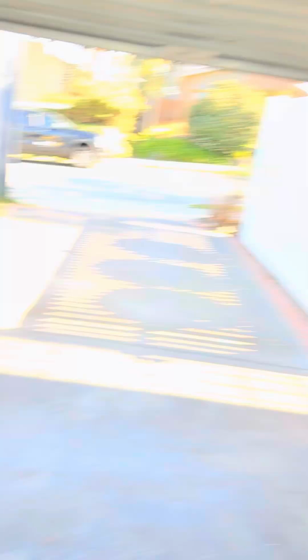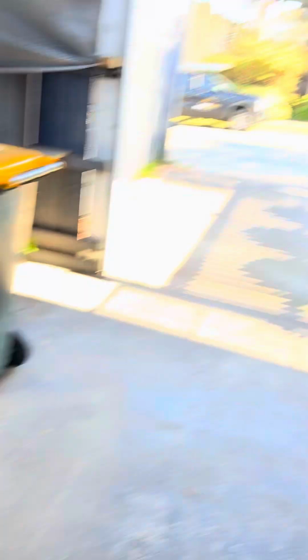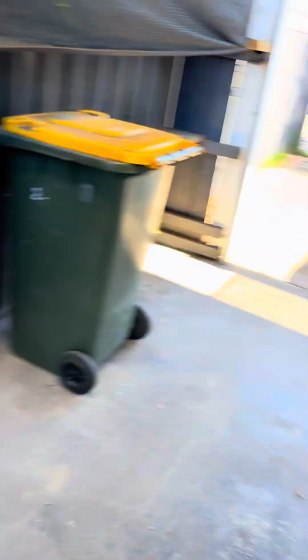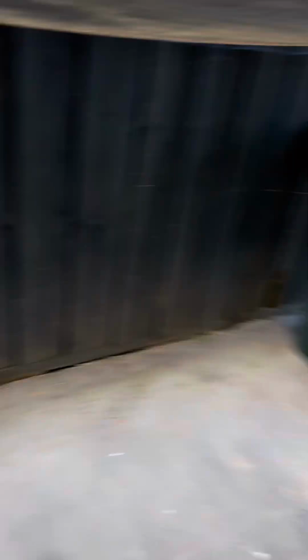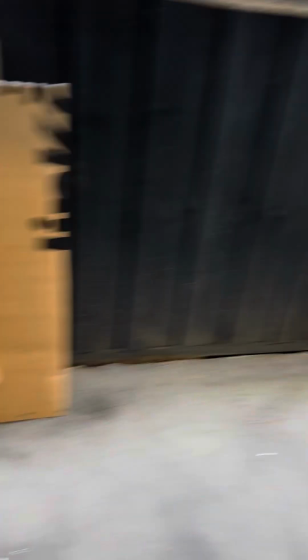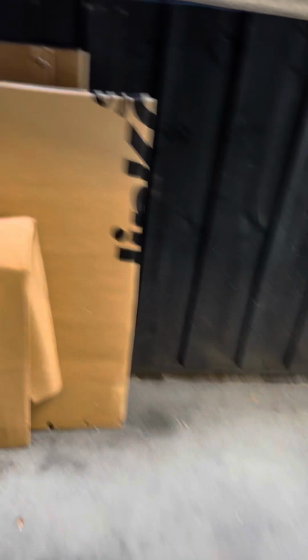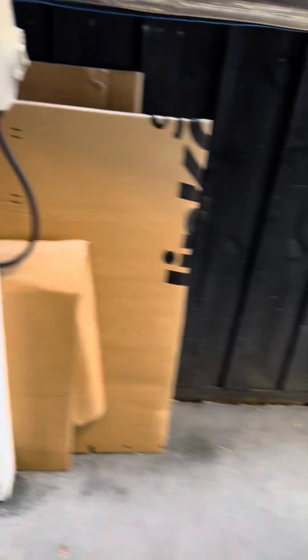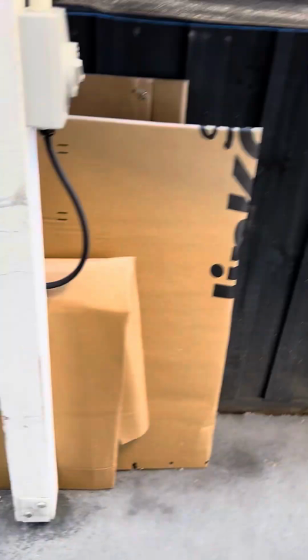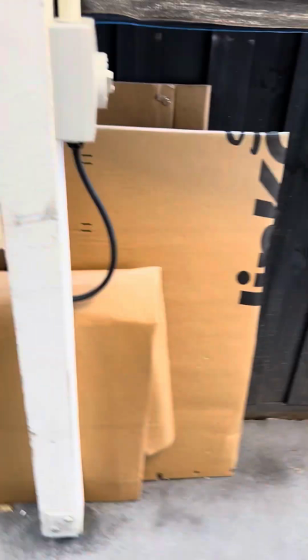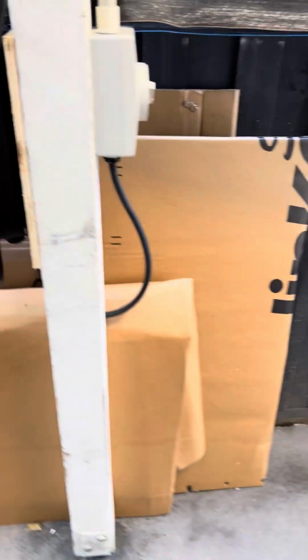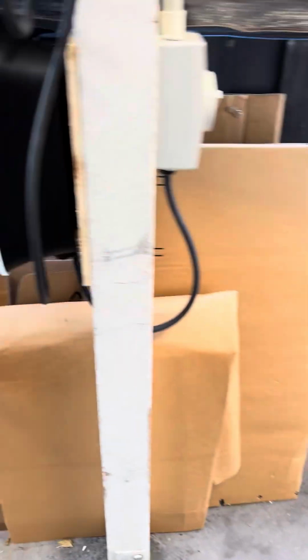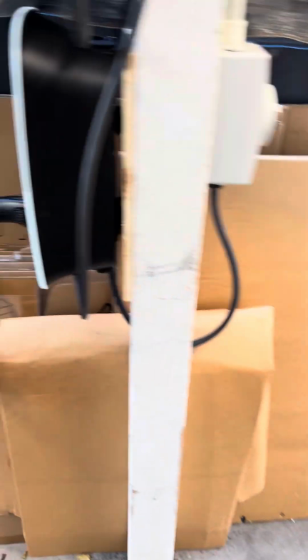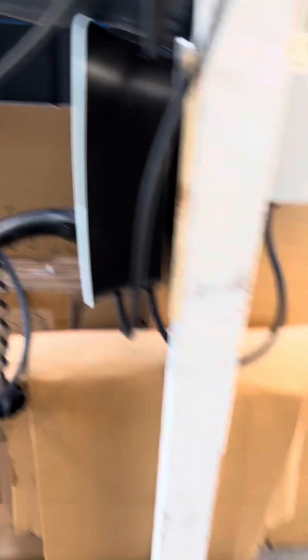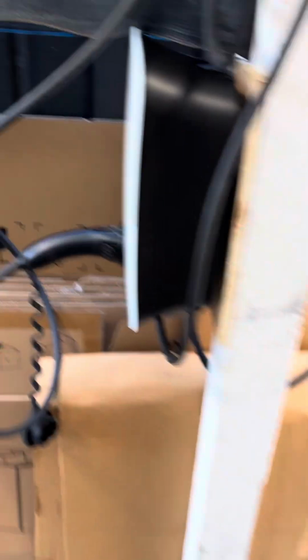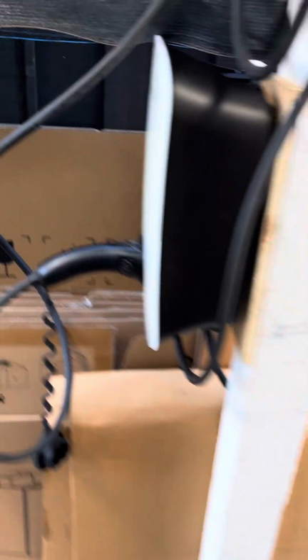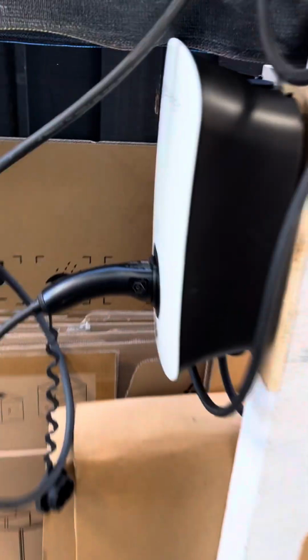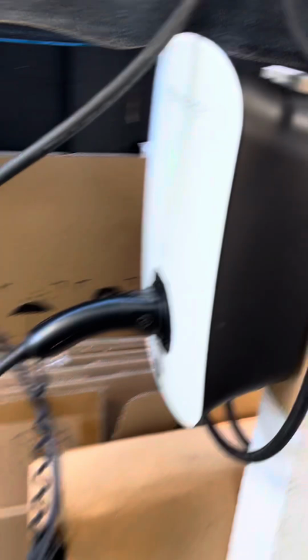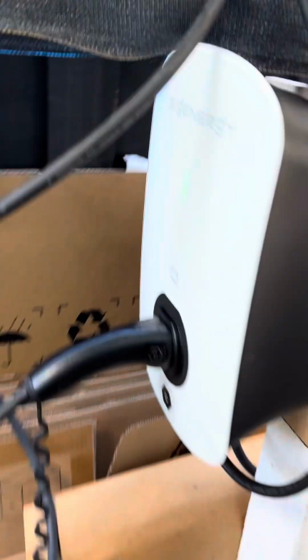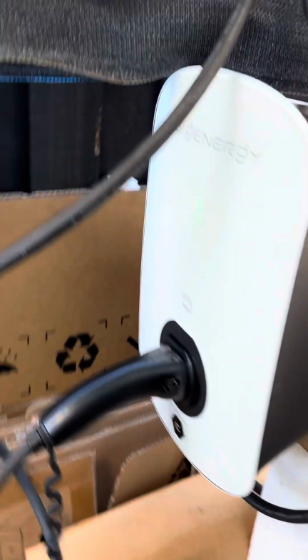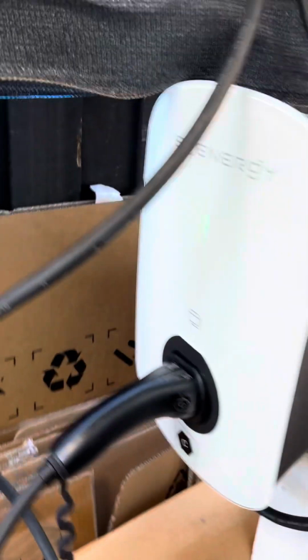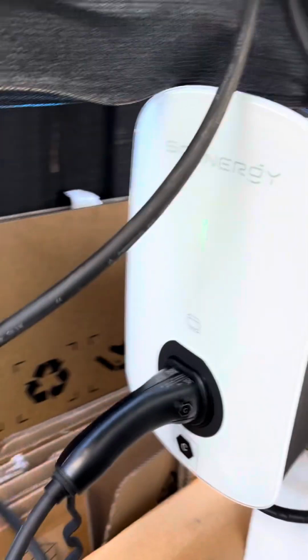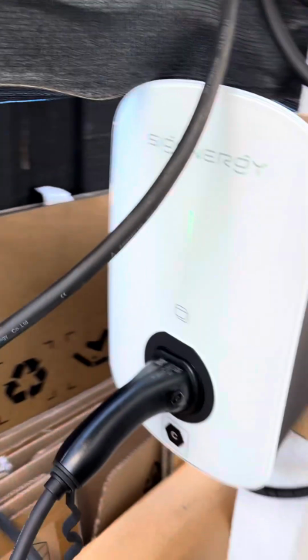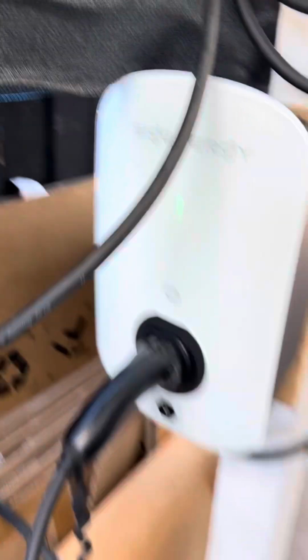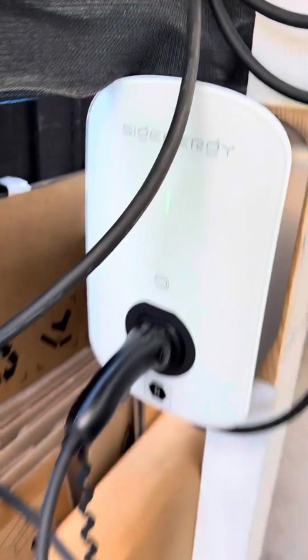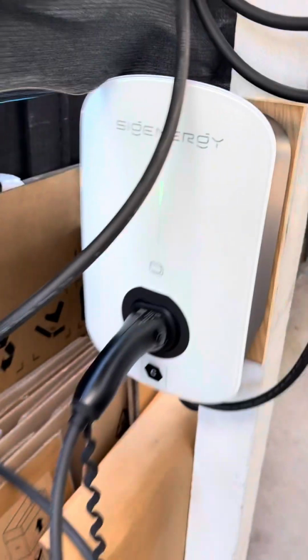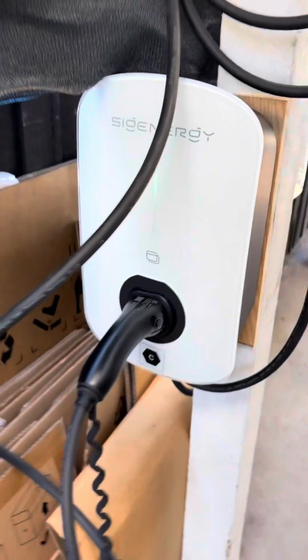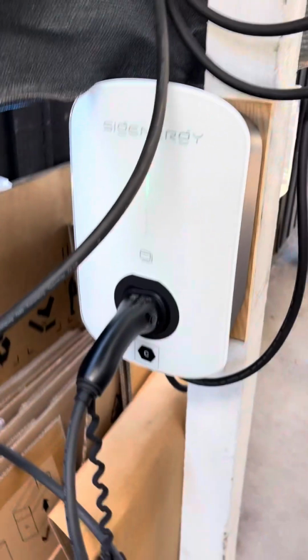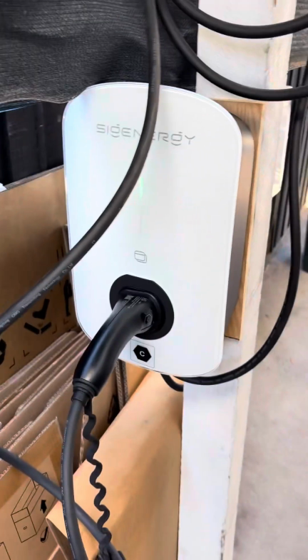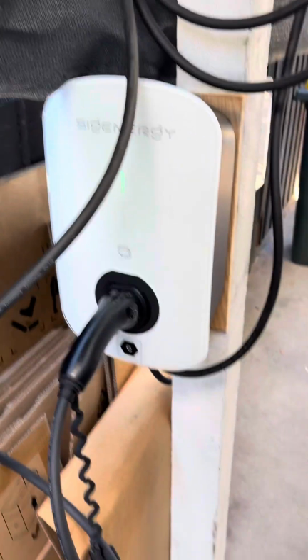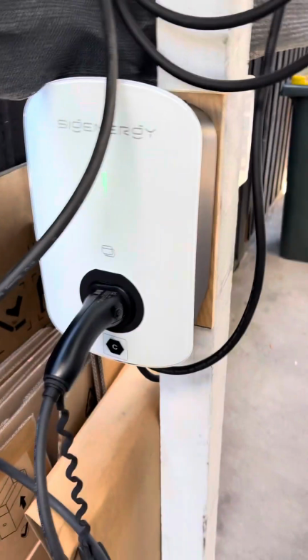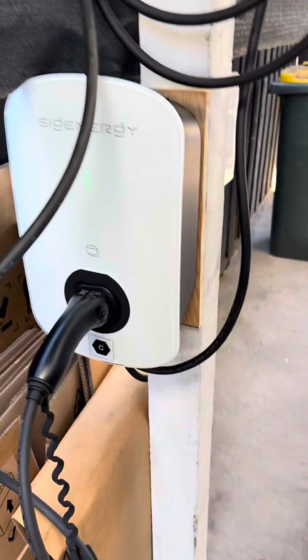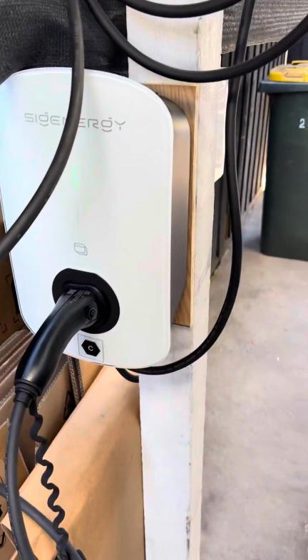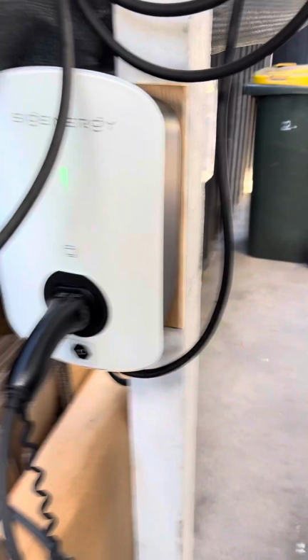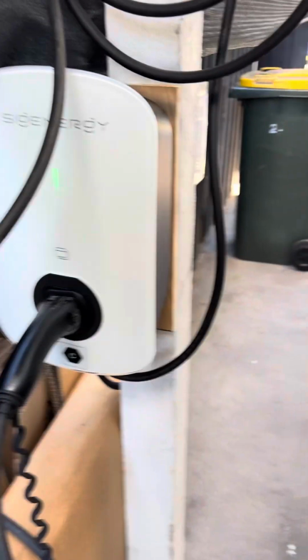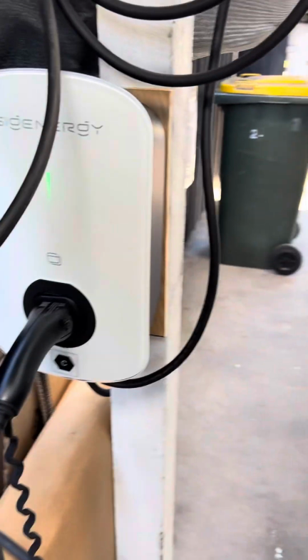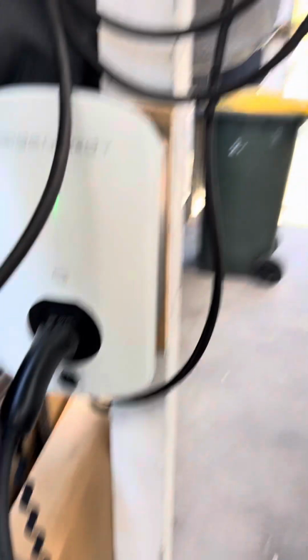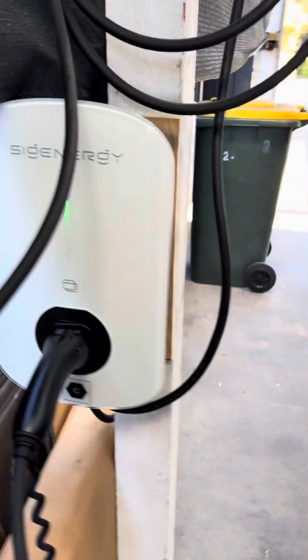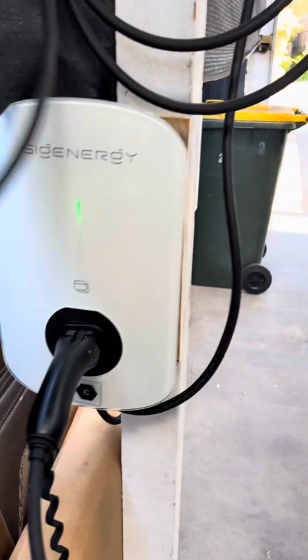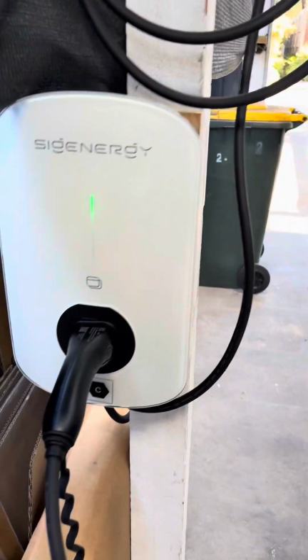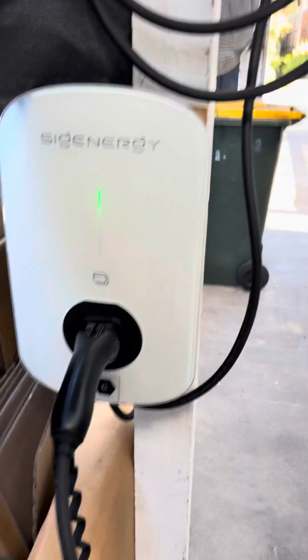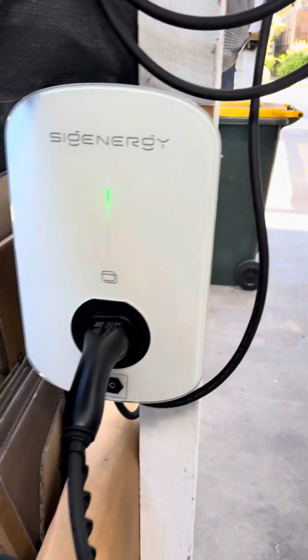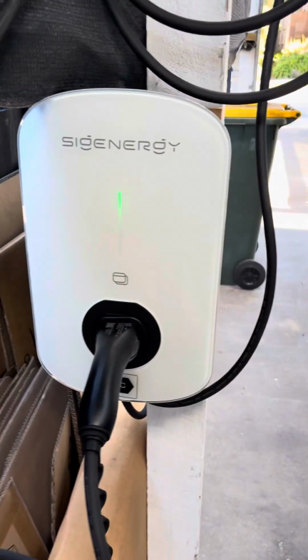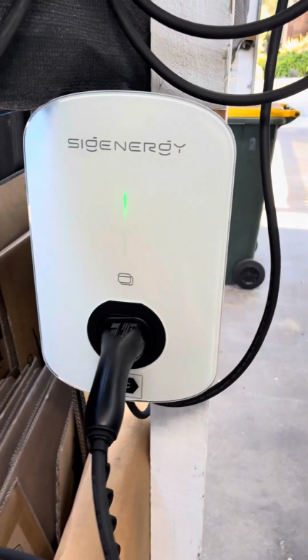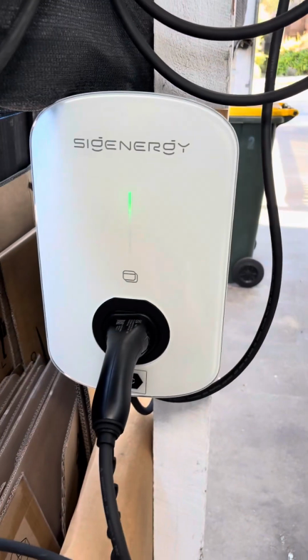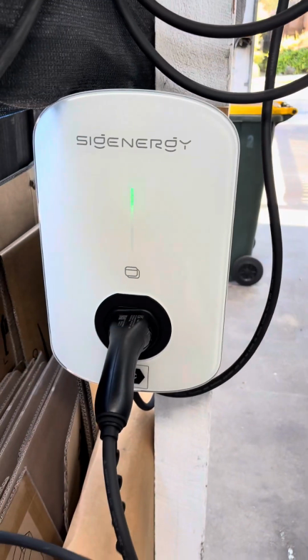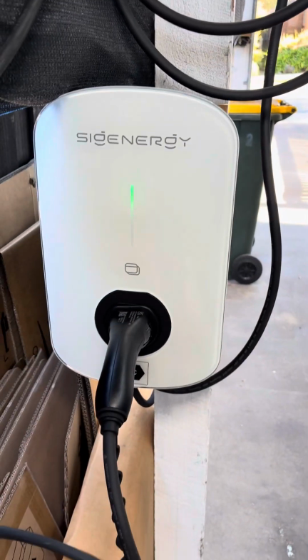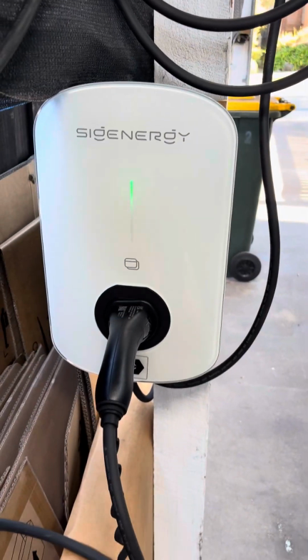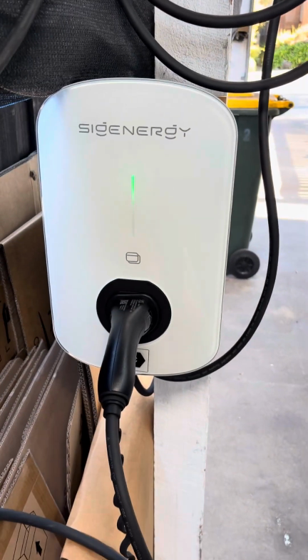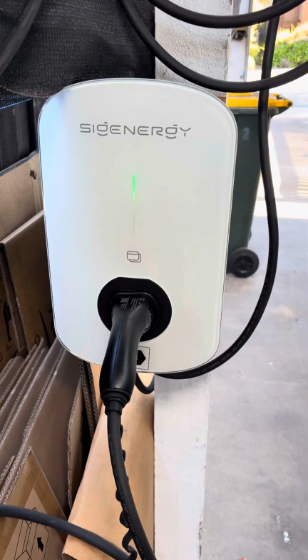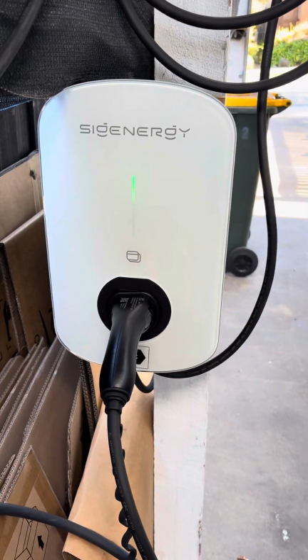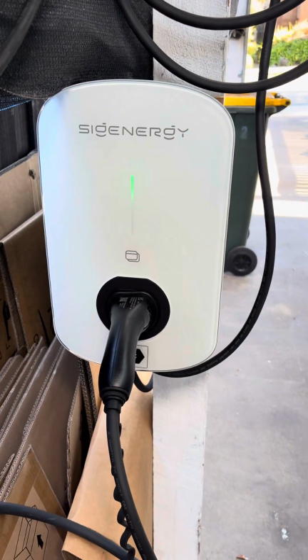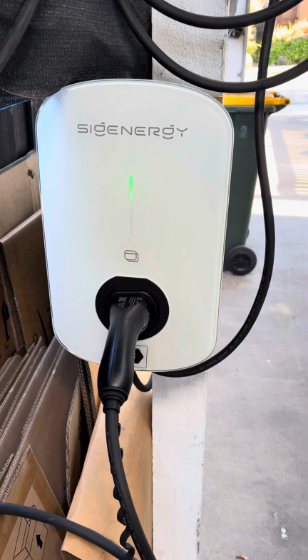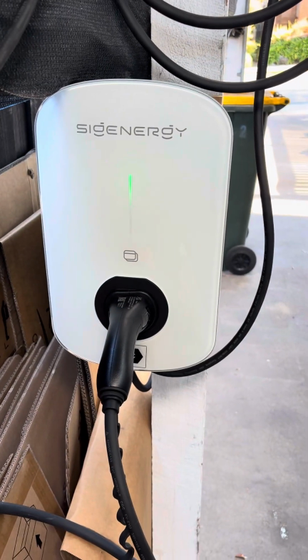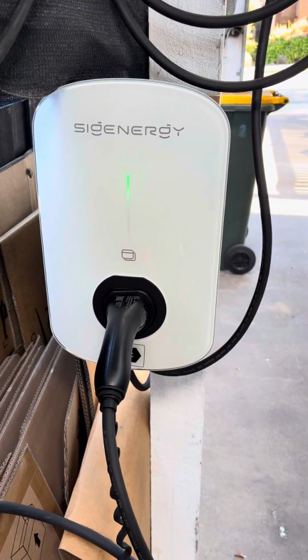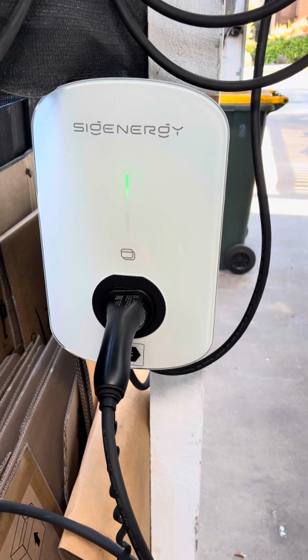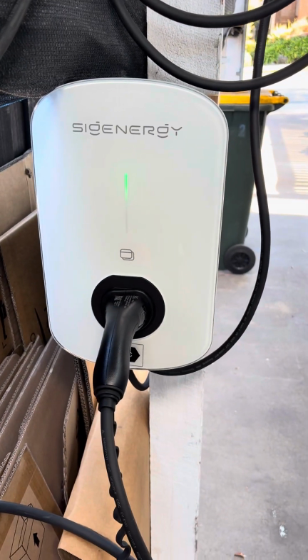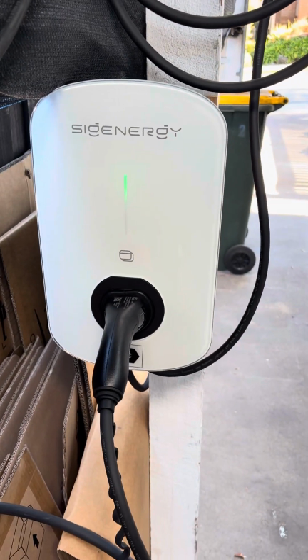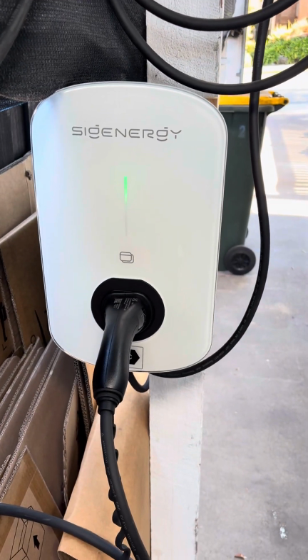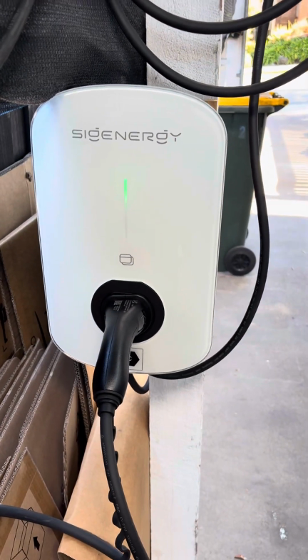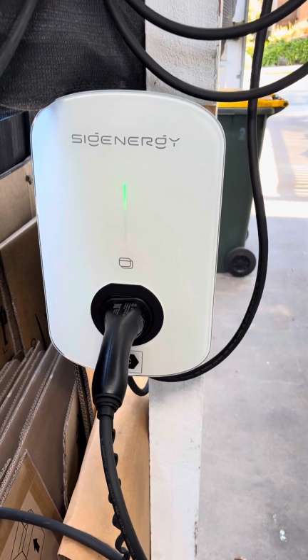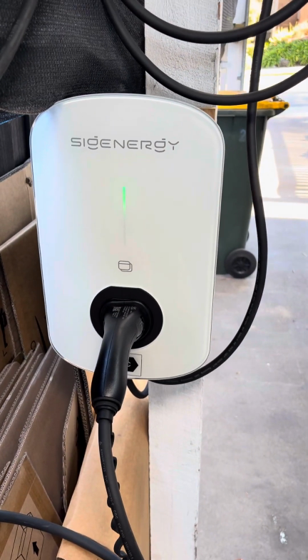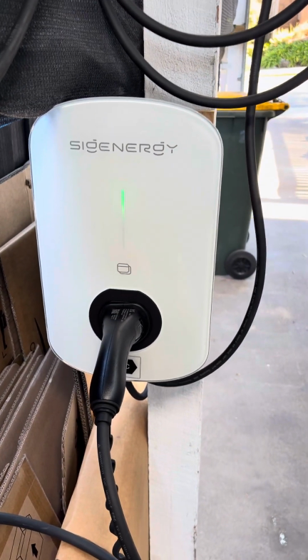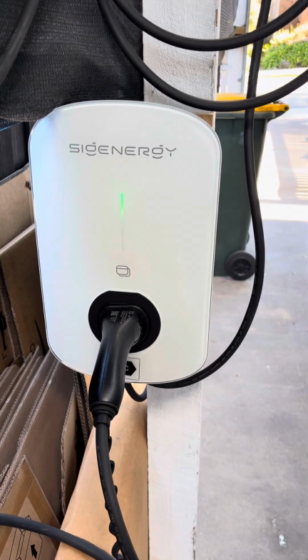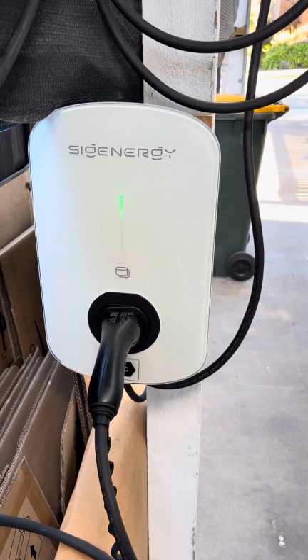Over here we've also got a Sig Energy EV charger, ready to go.